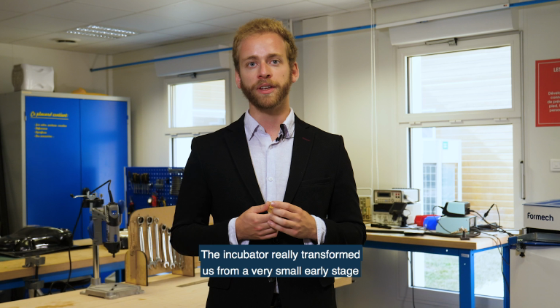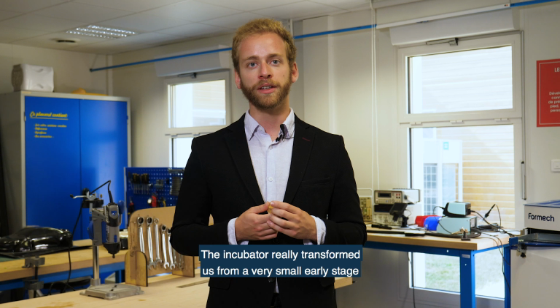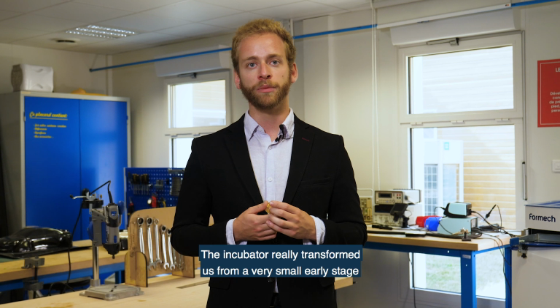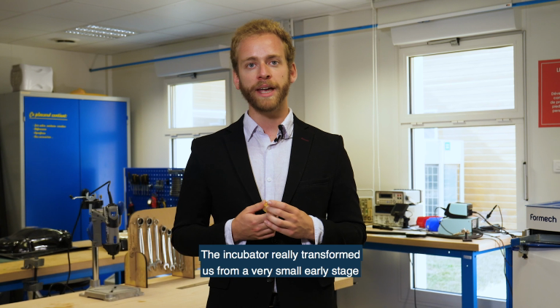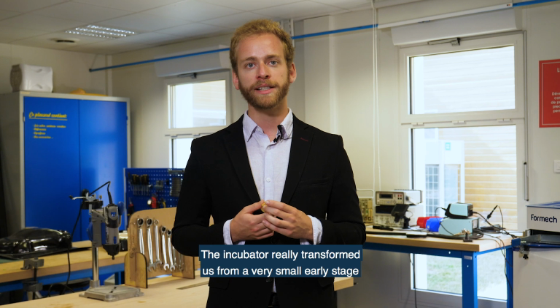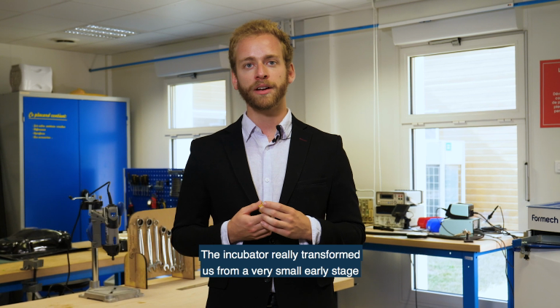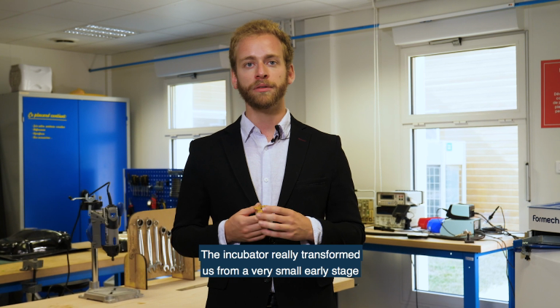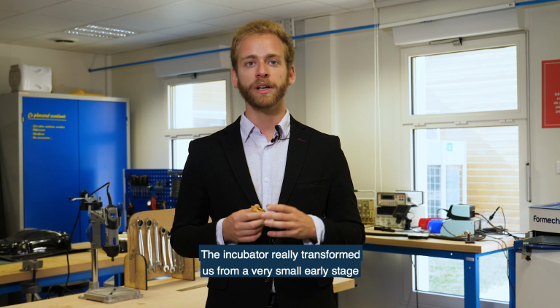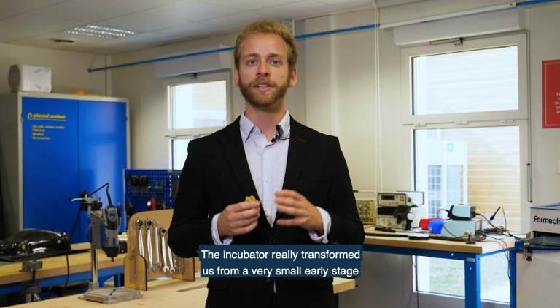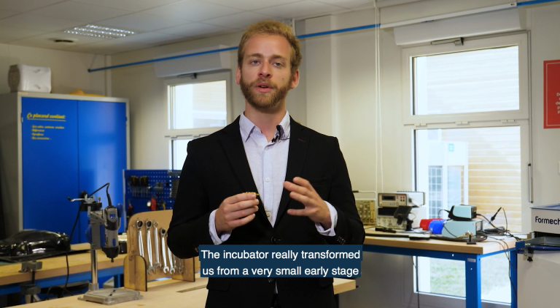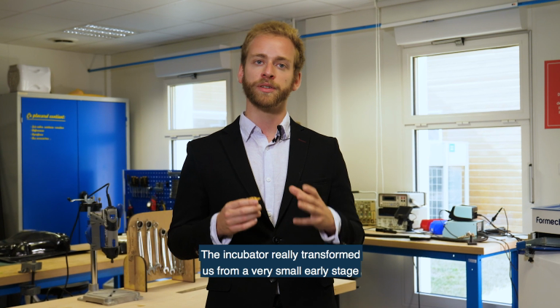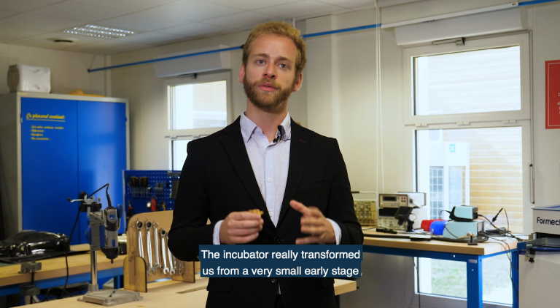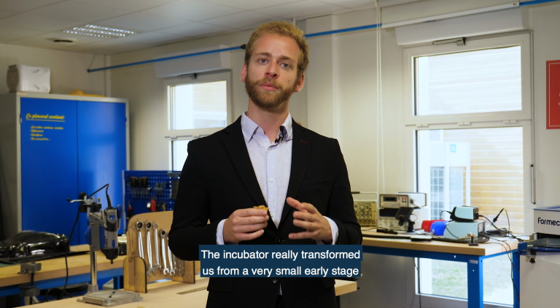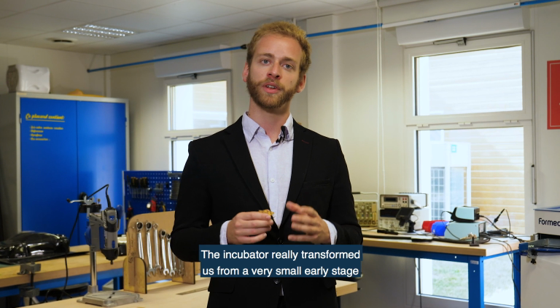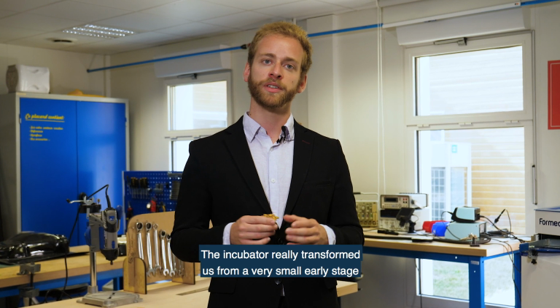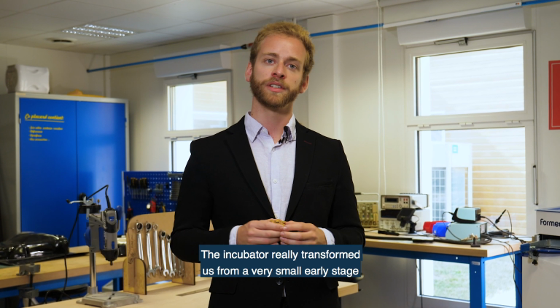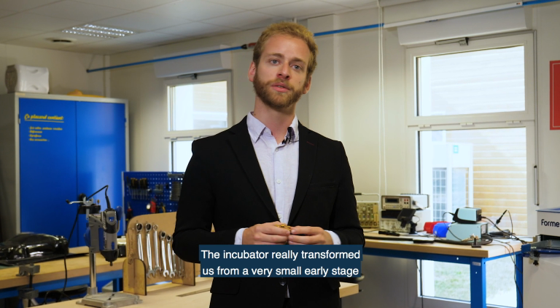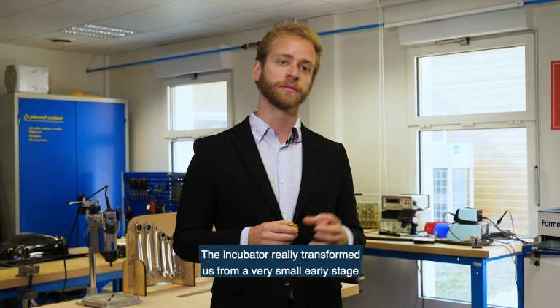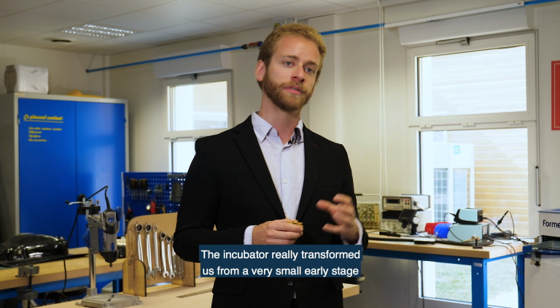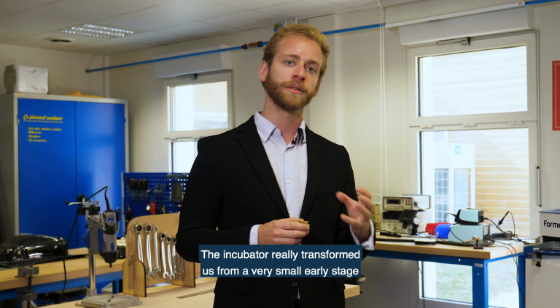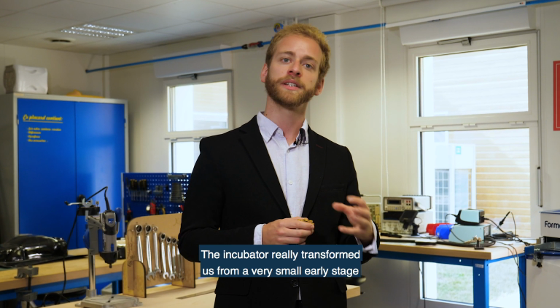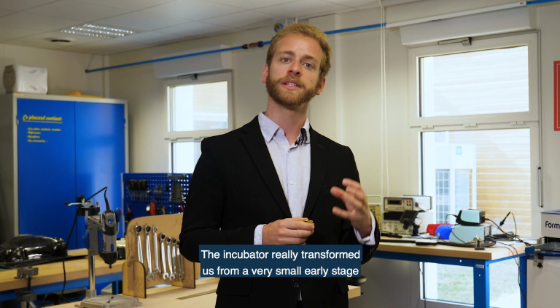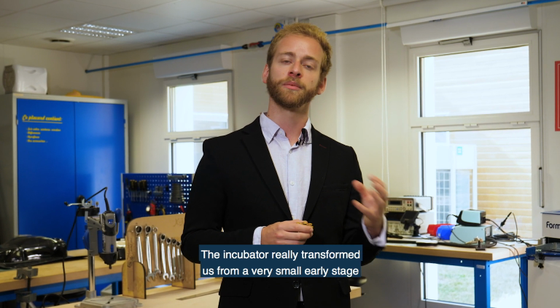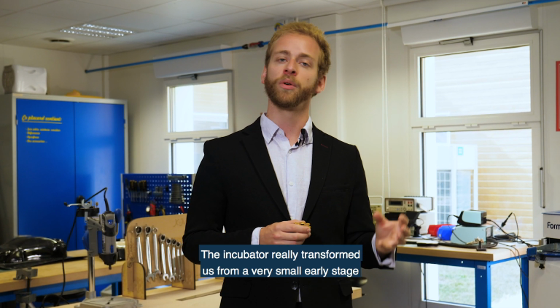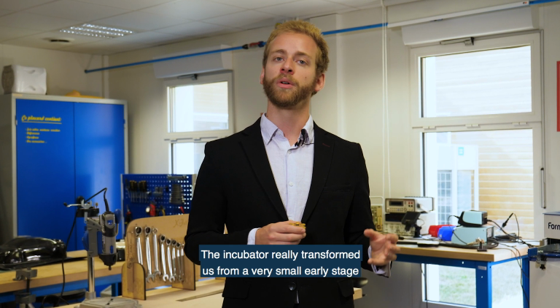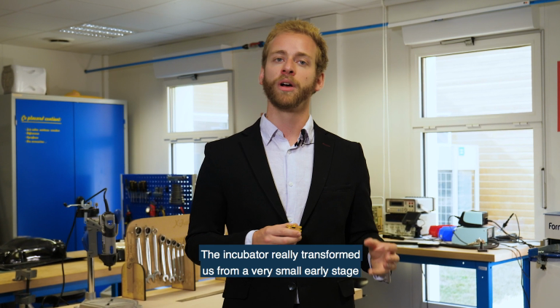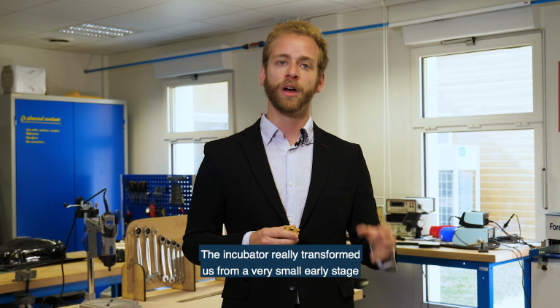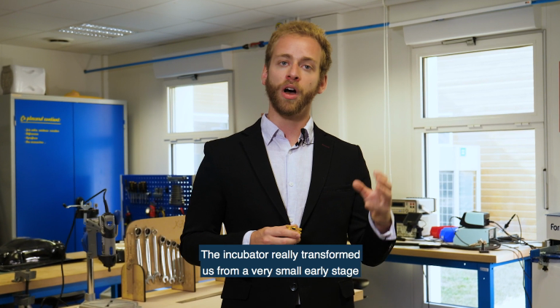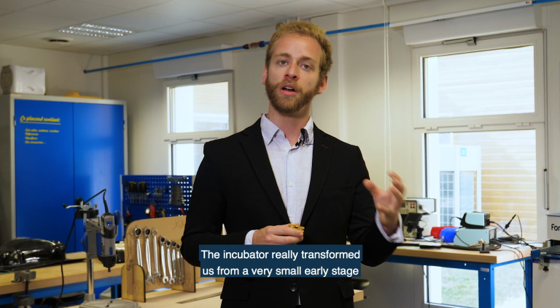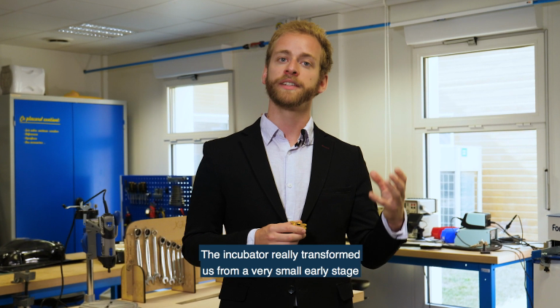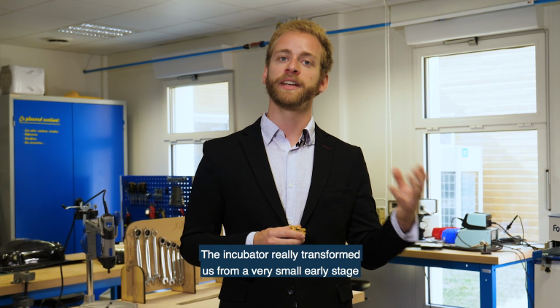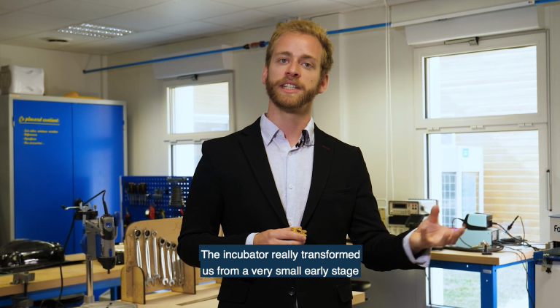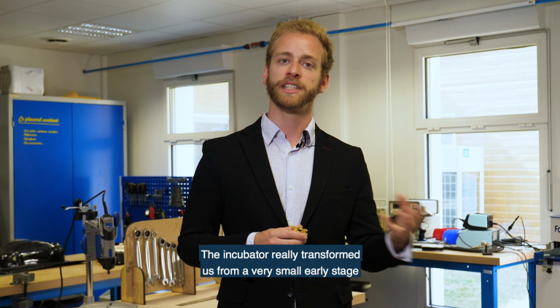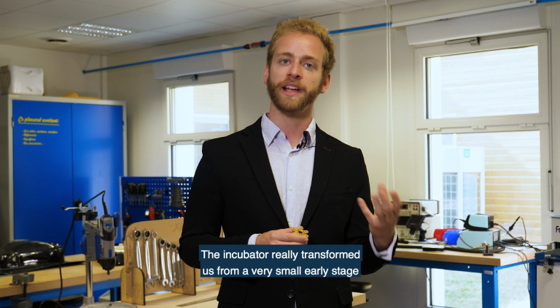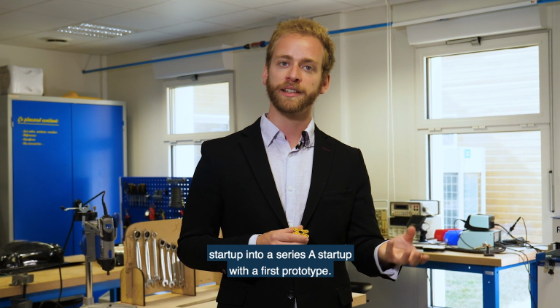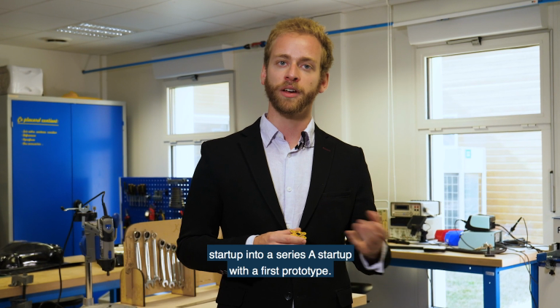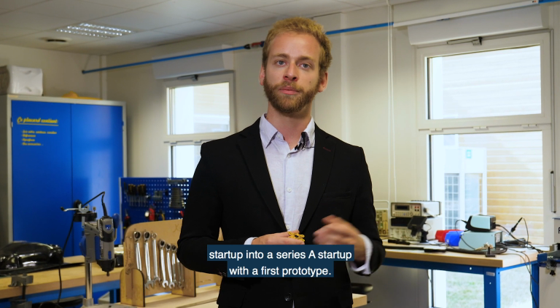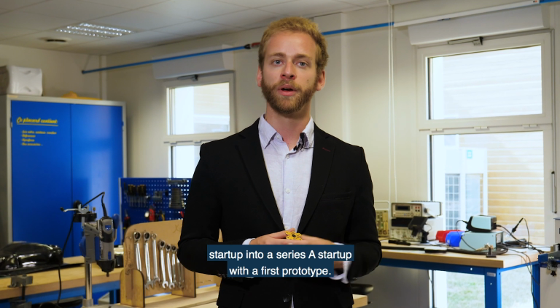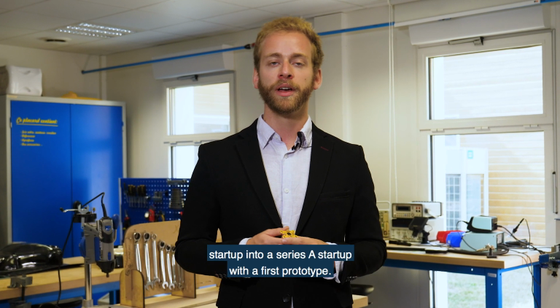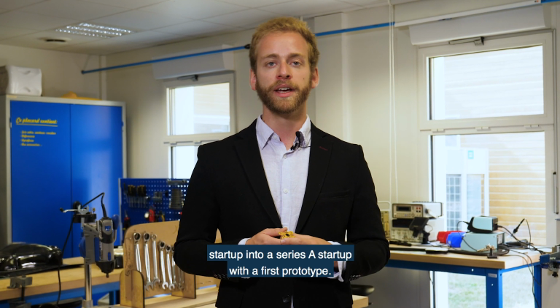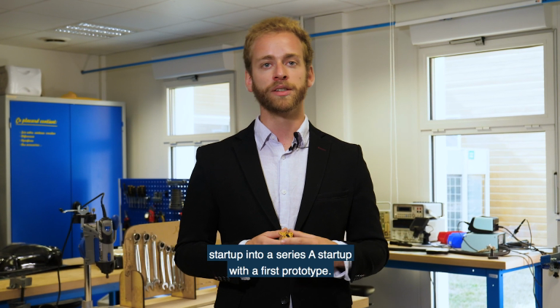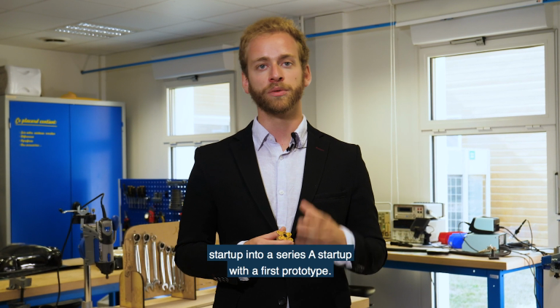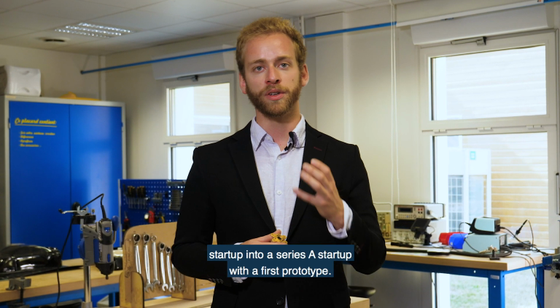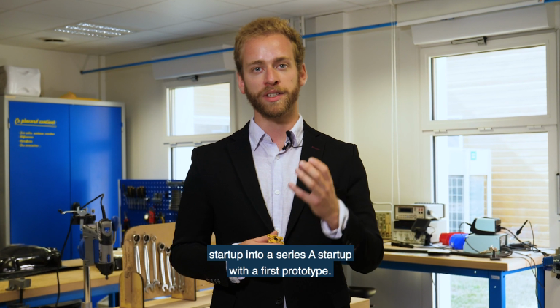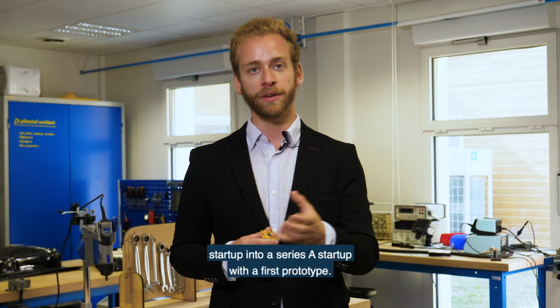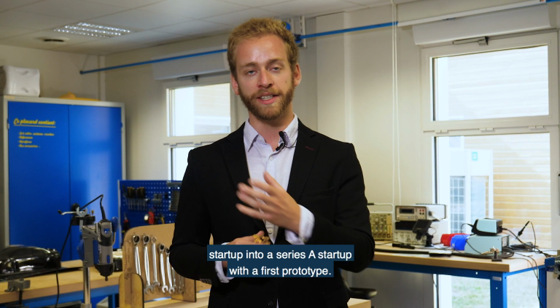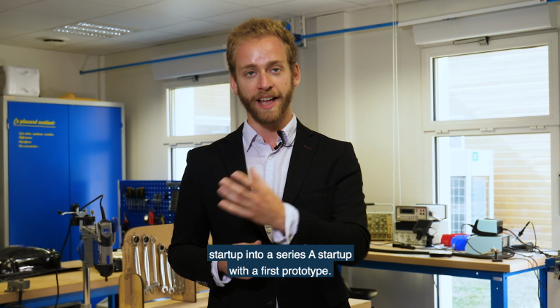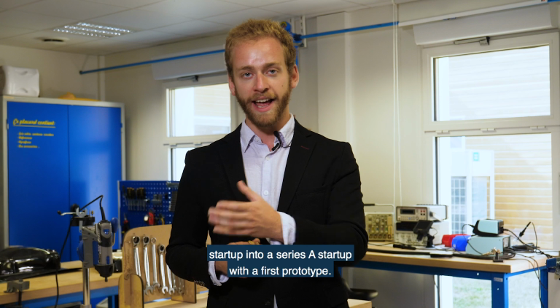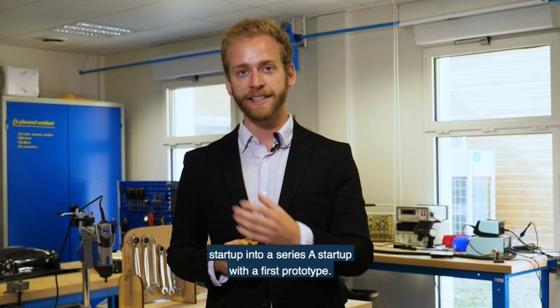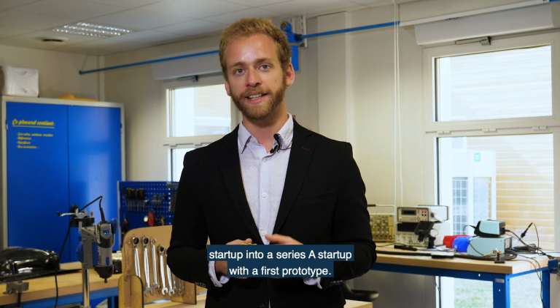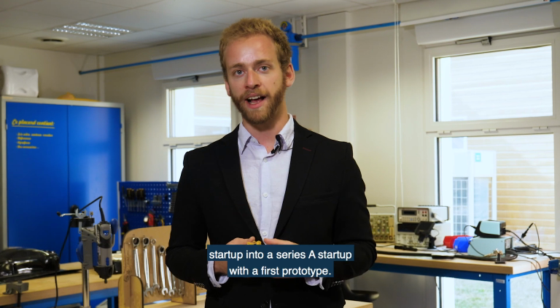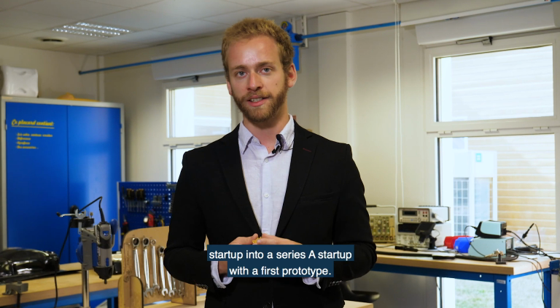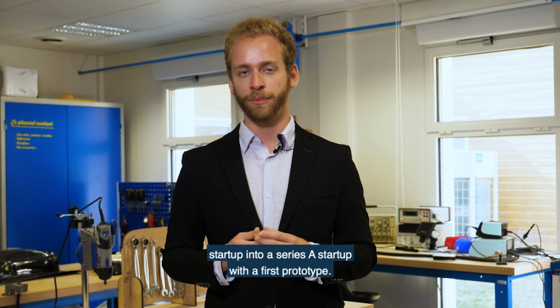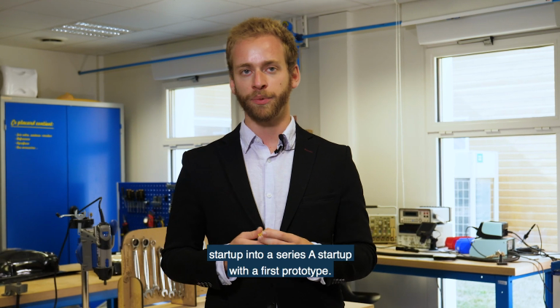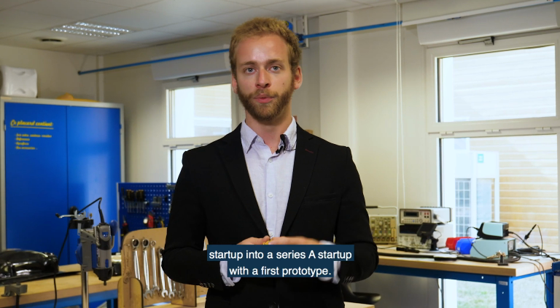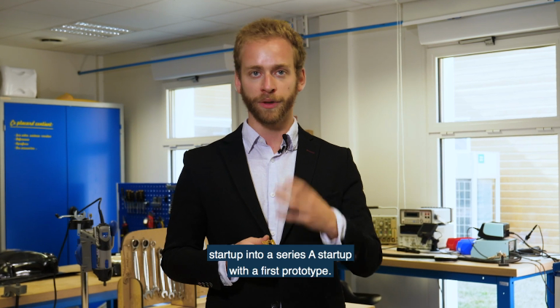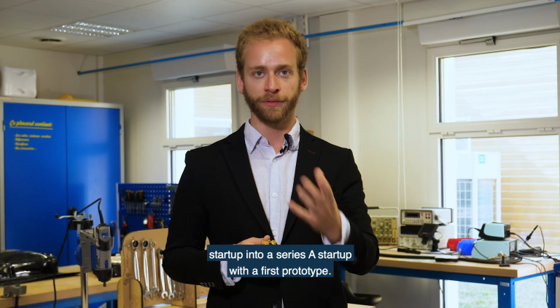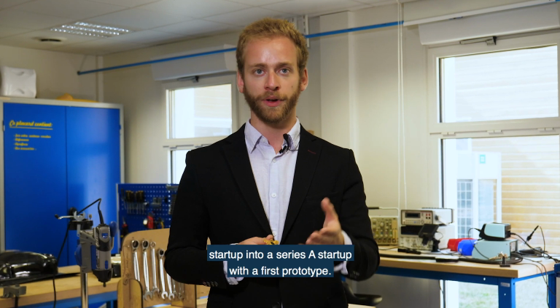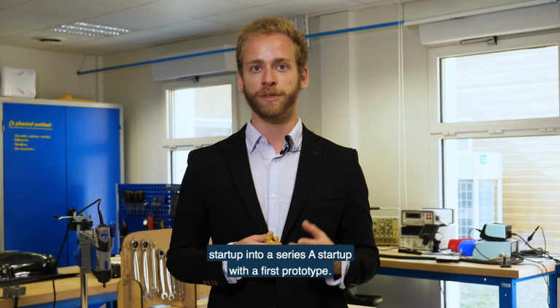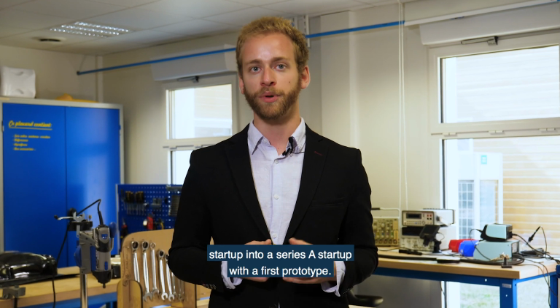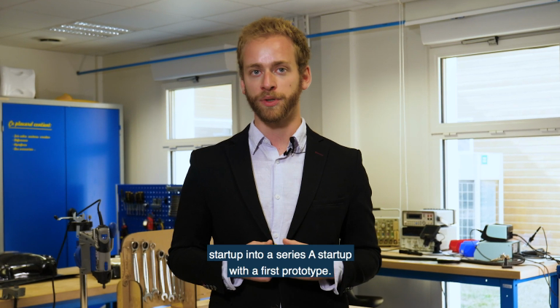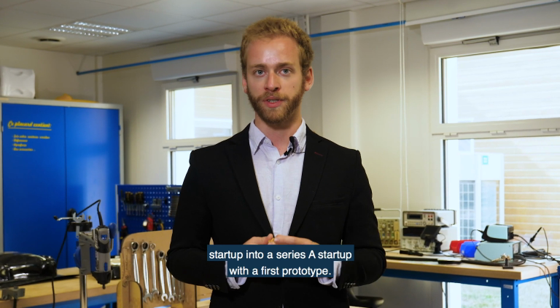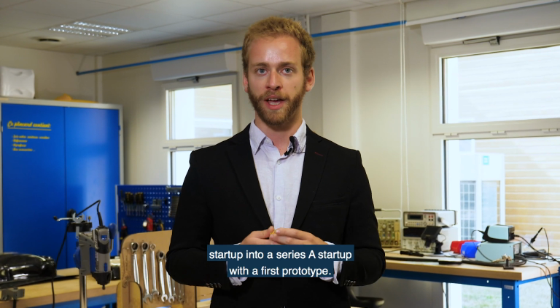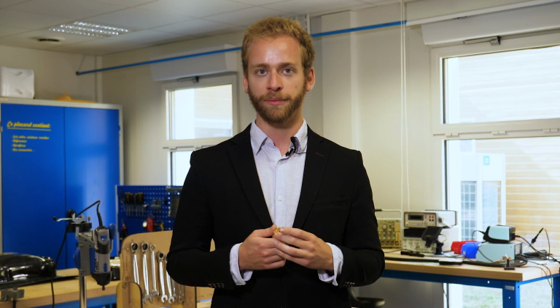The incubator really transformed us from a very small early stage startup into a Series A startup with a first prototype.